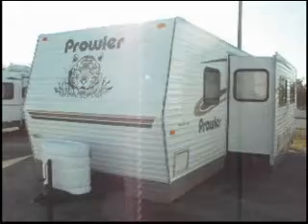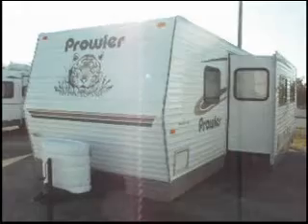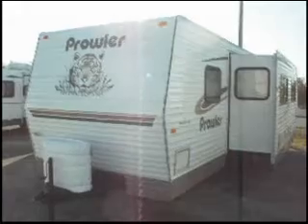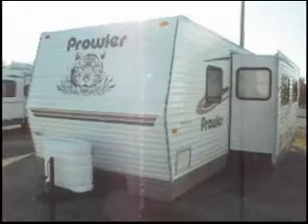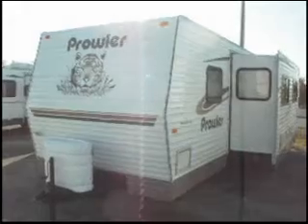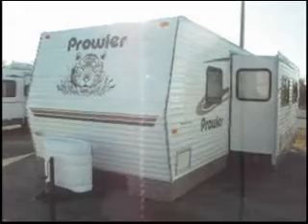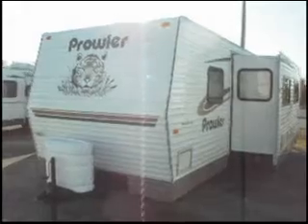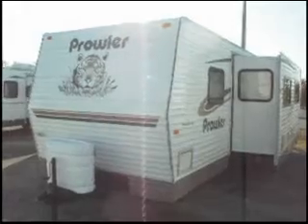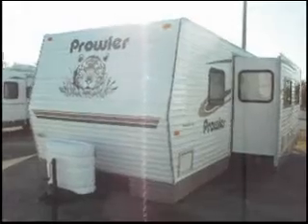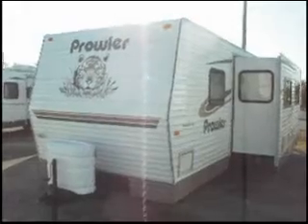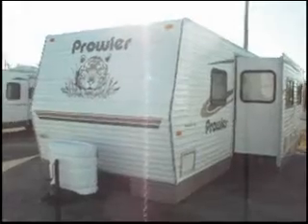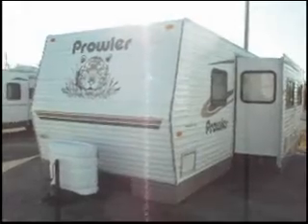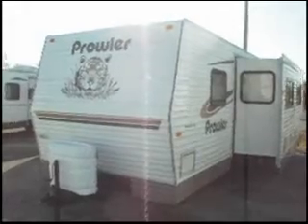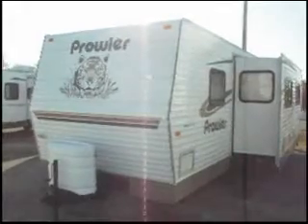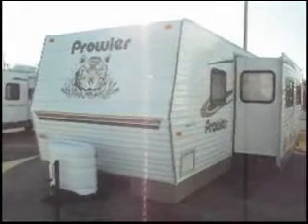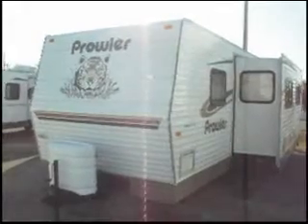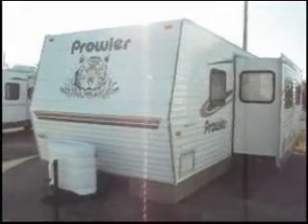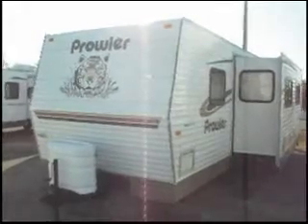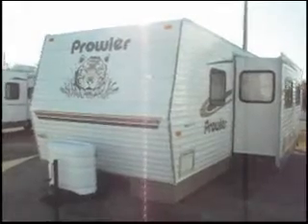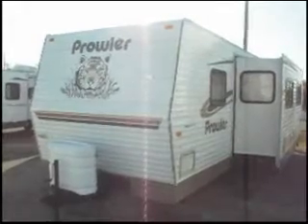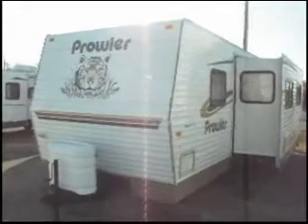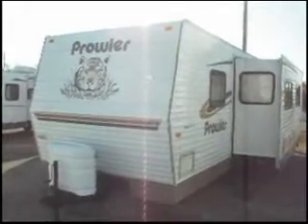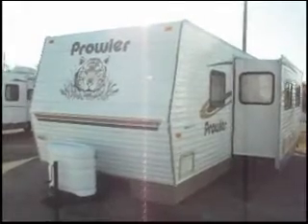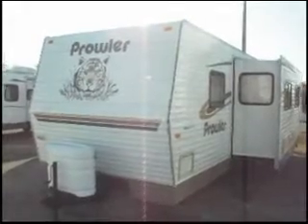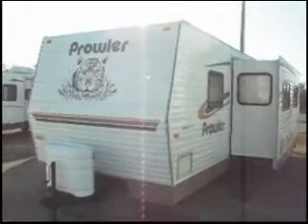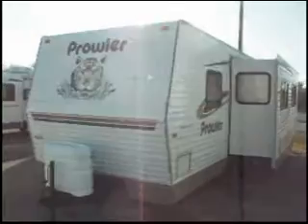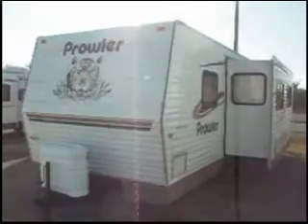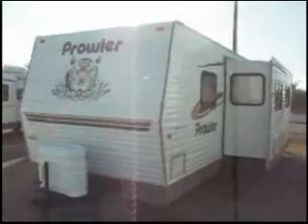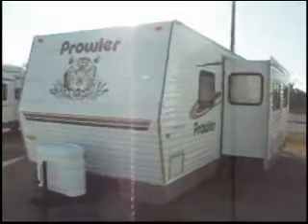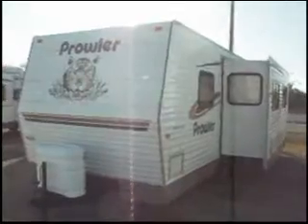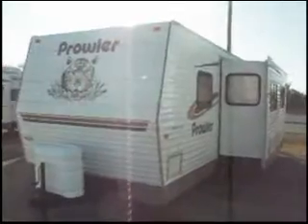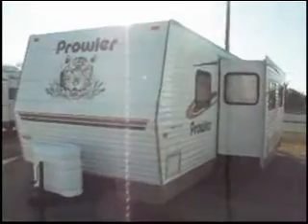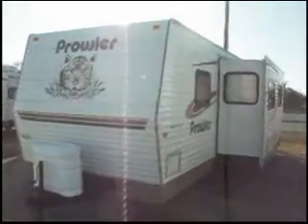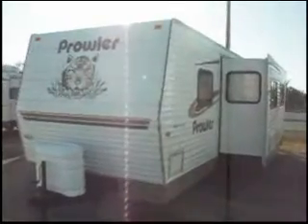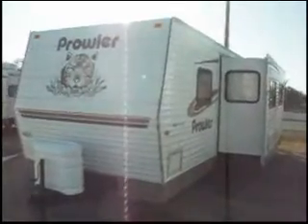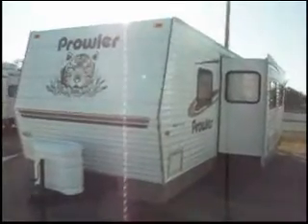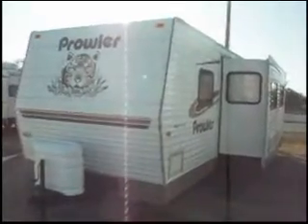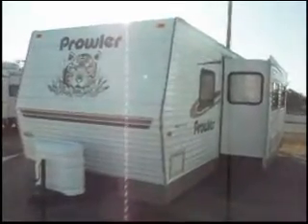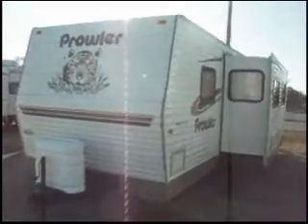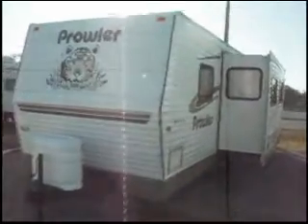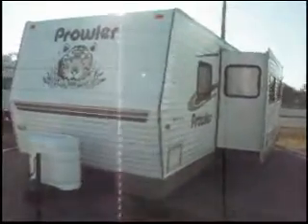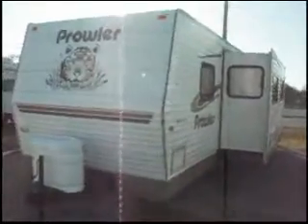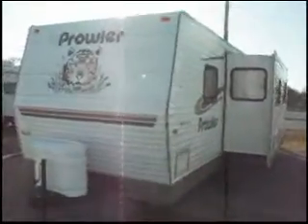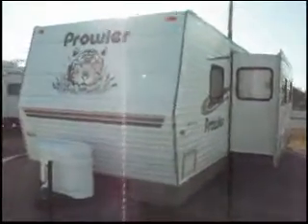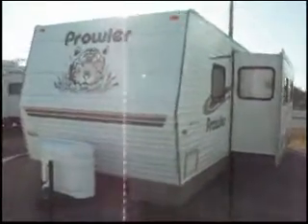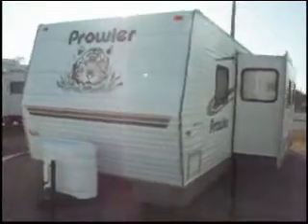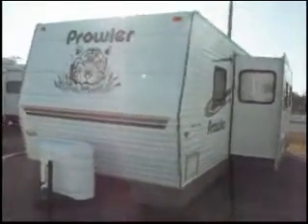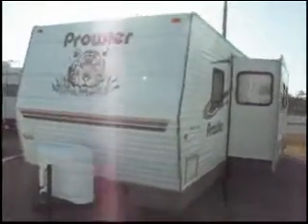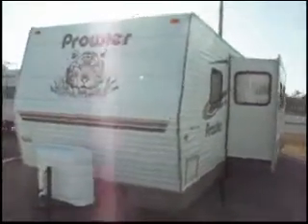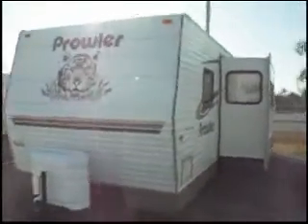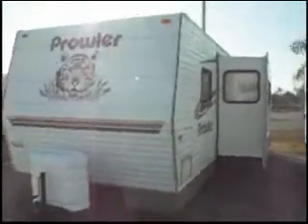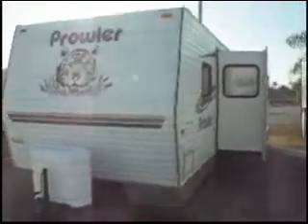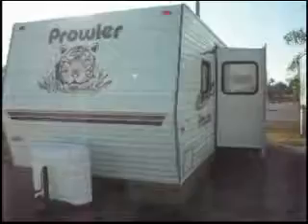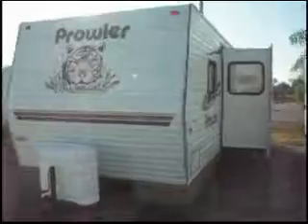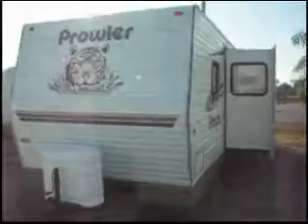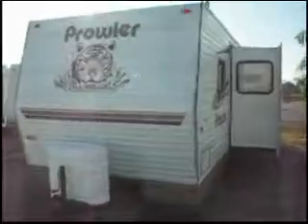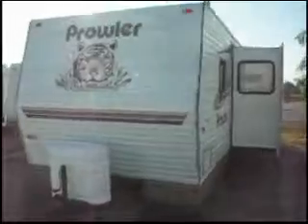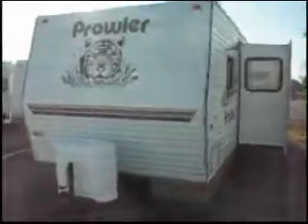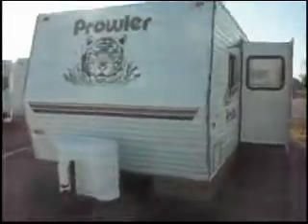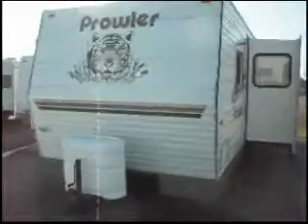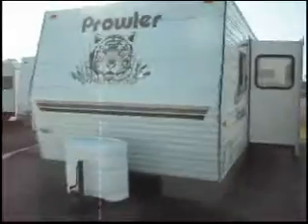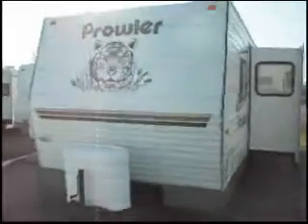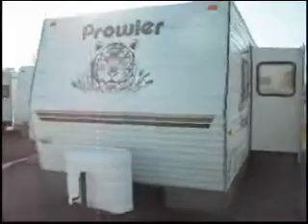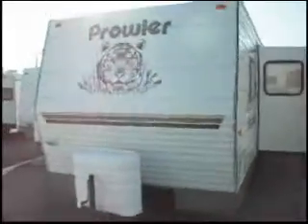This is a 2005 Prowler. It's 33 feet long and has one slide out.